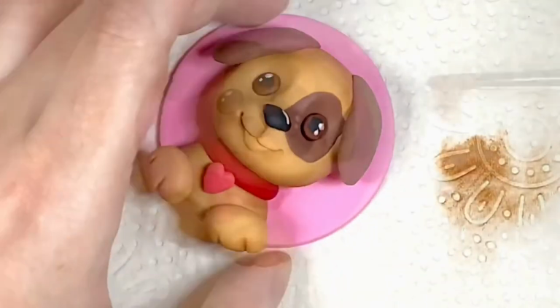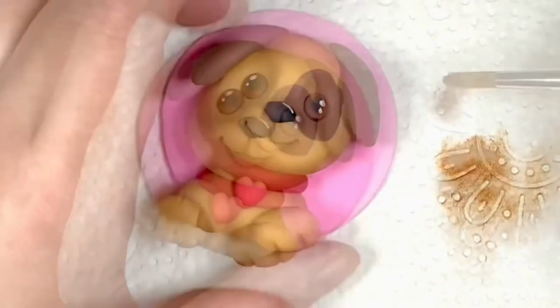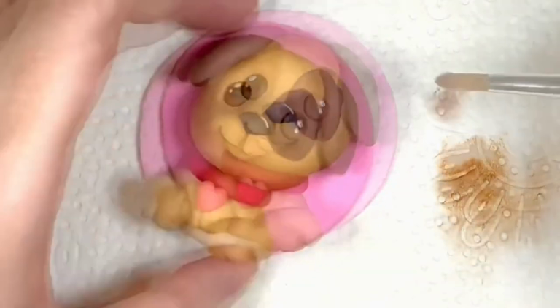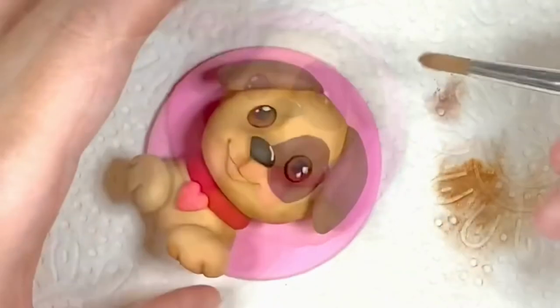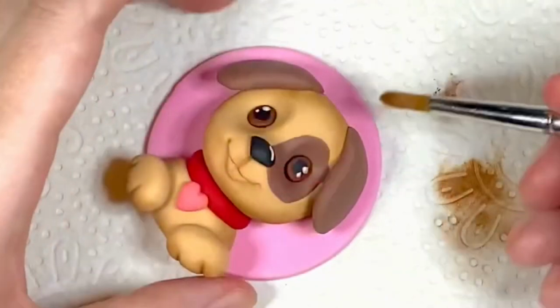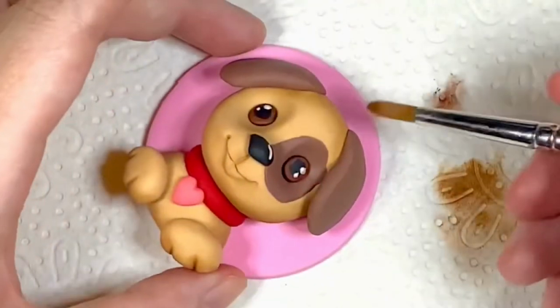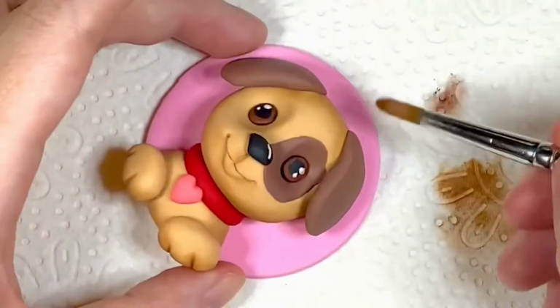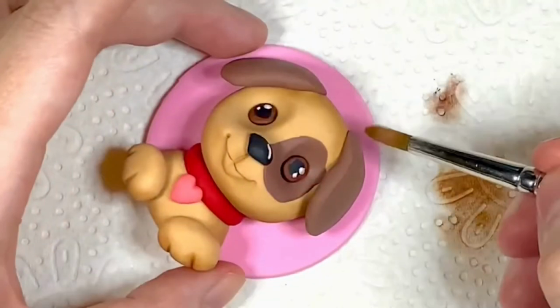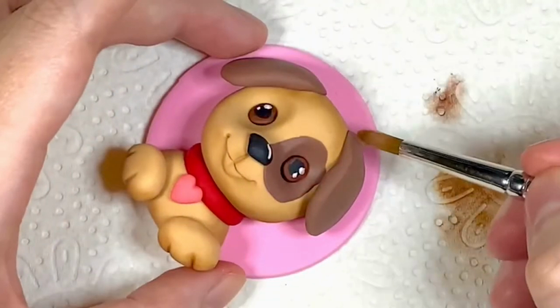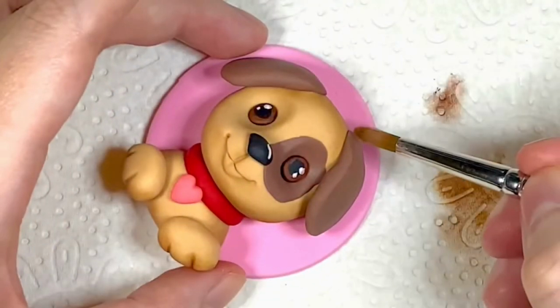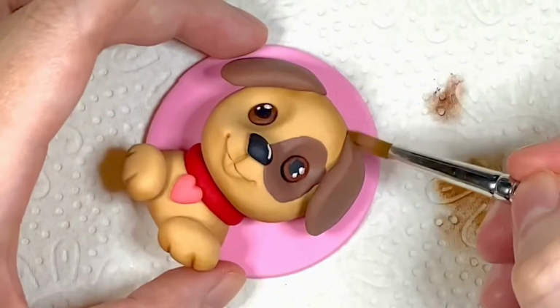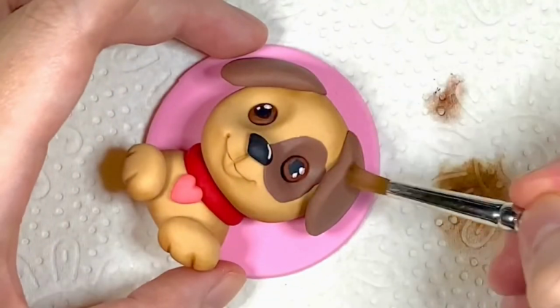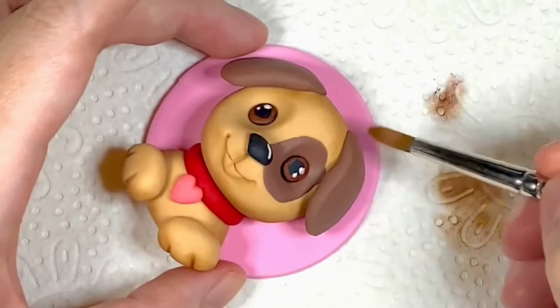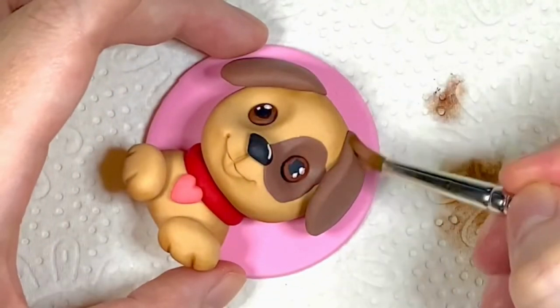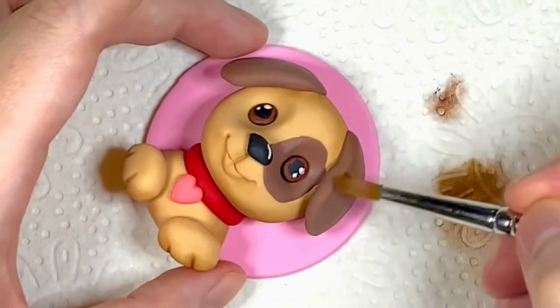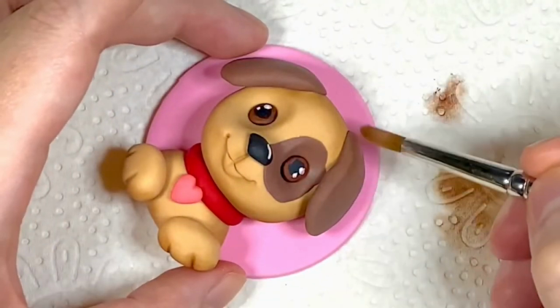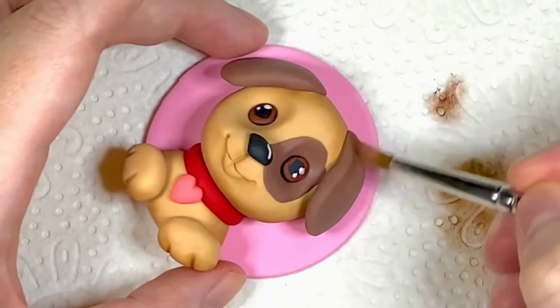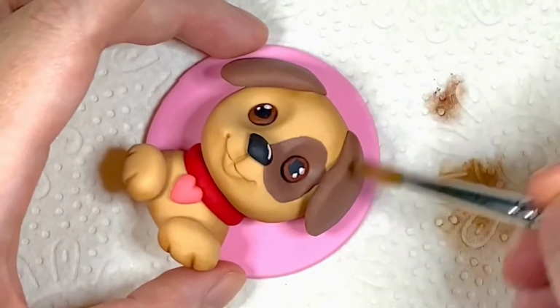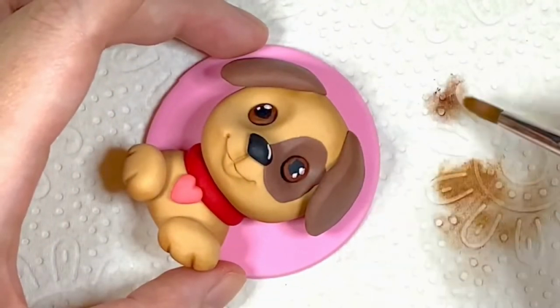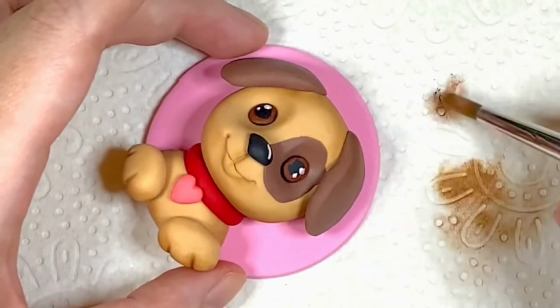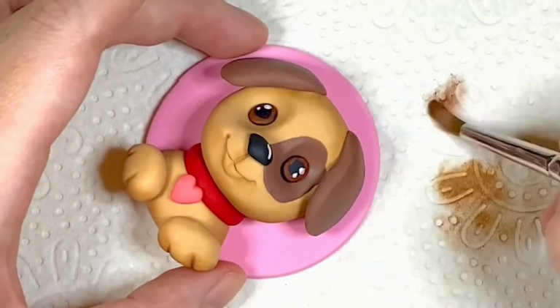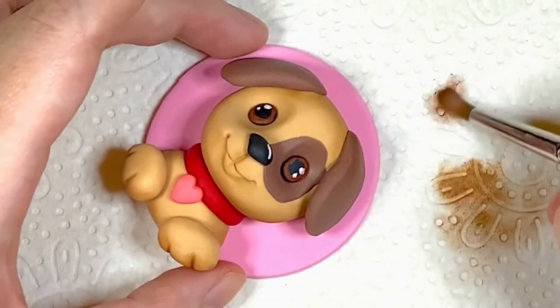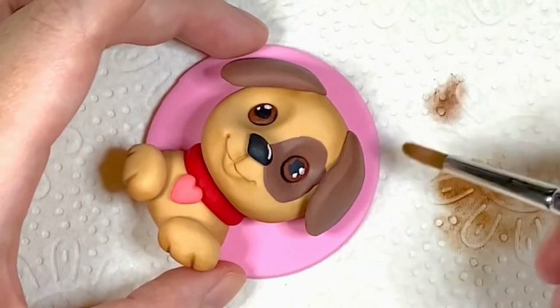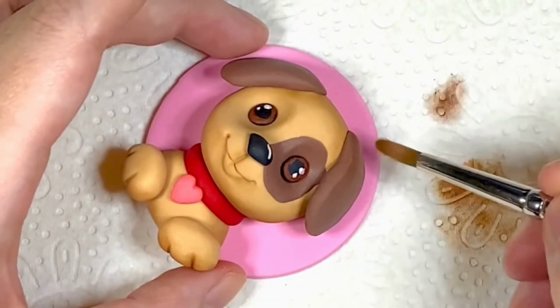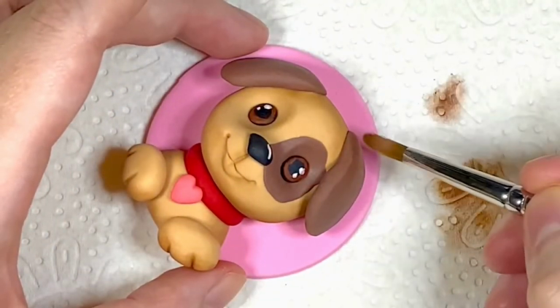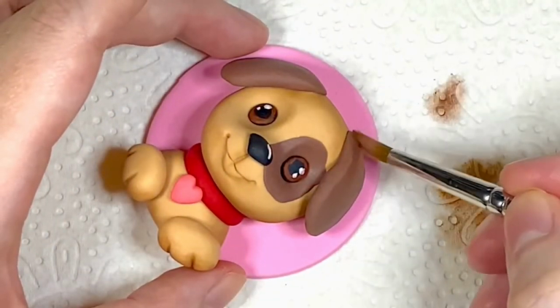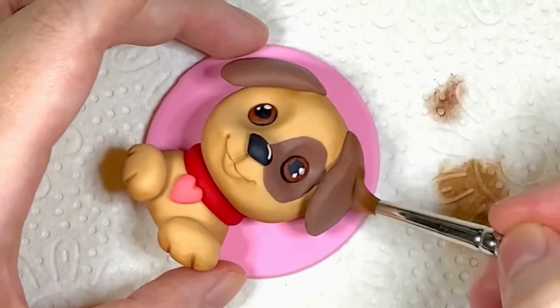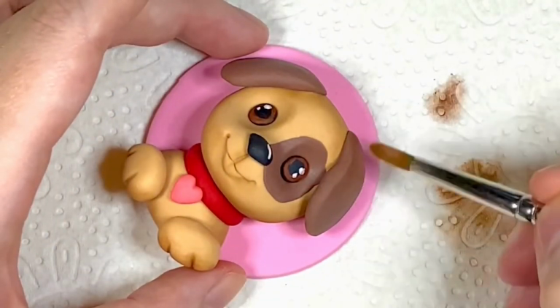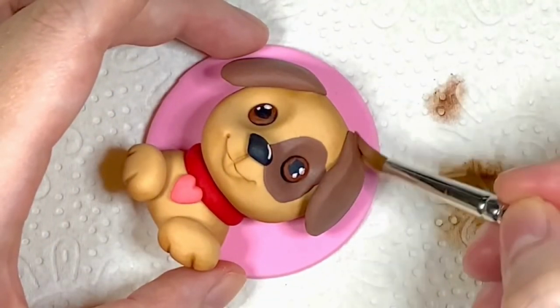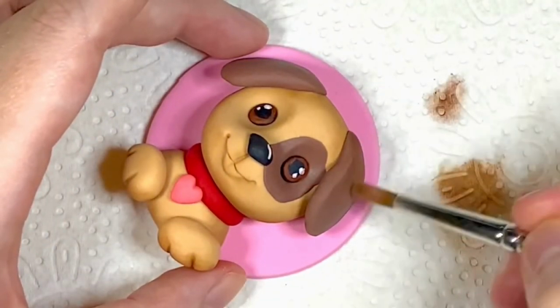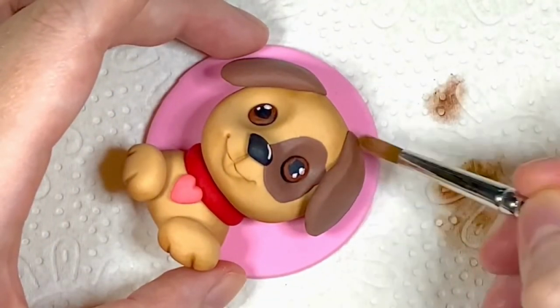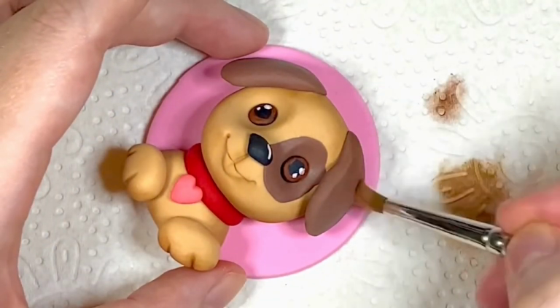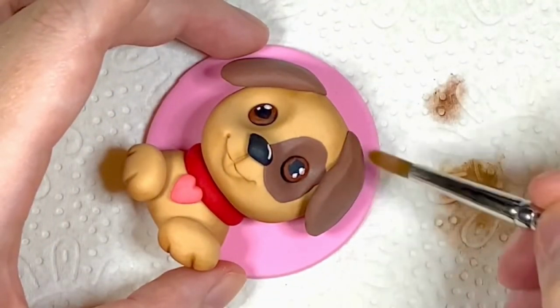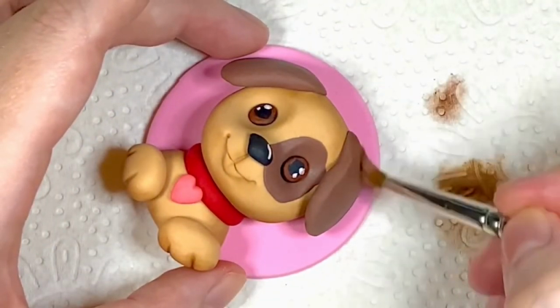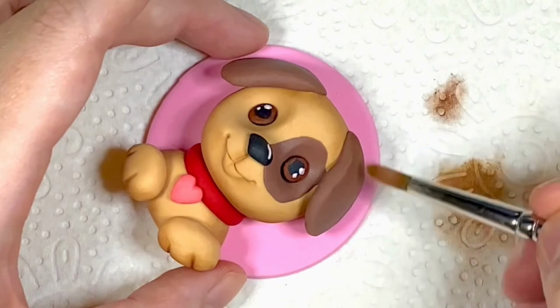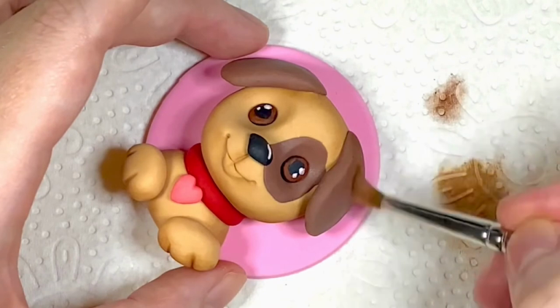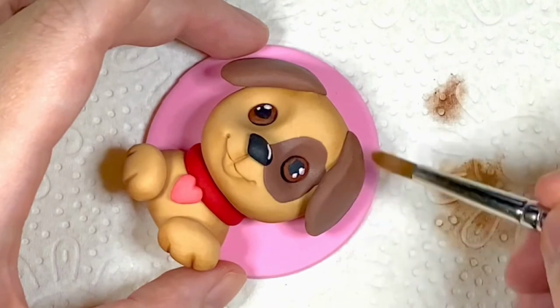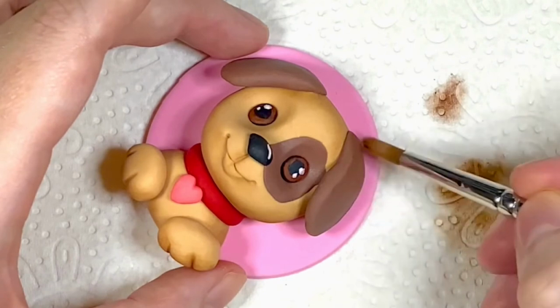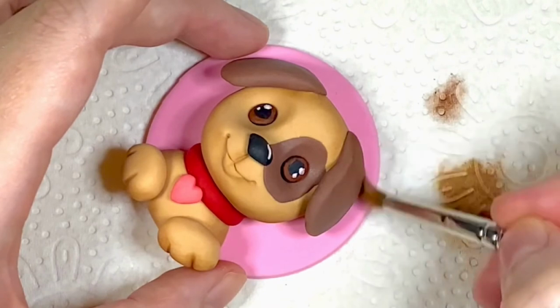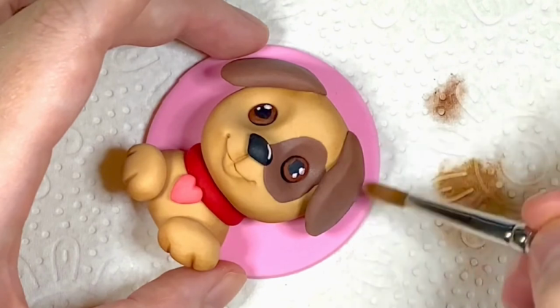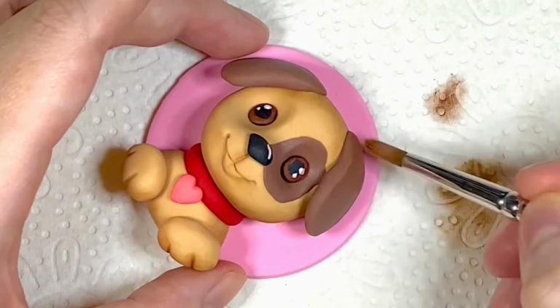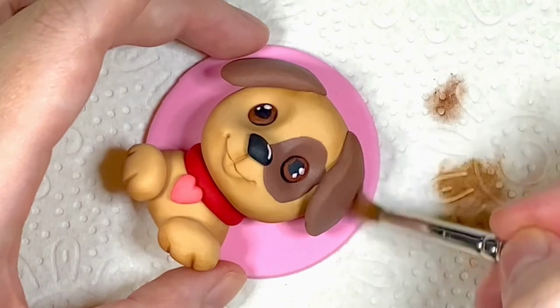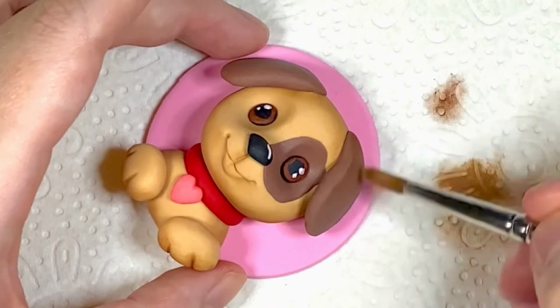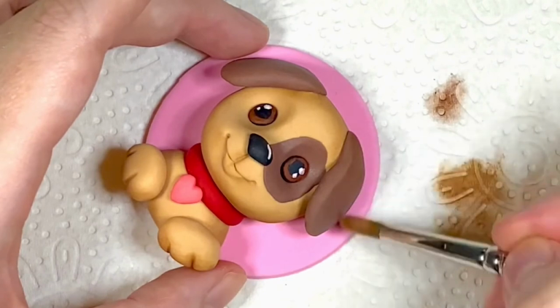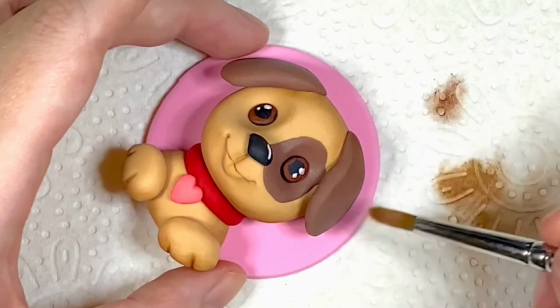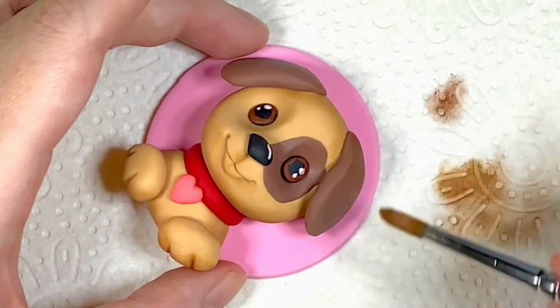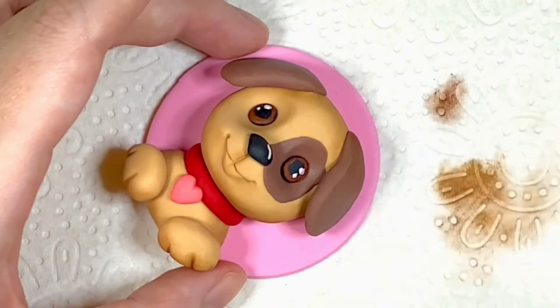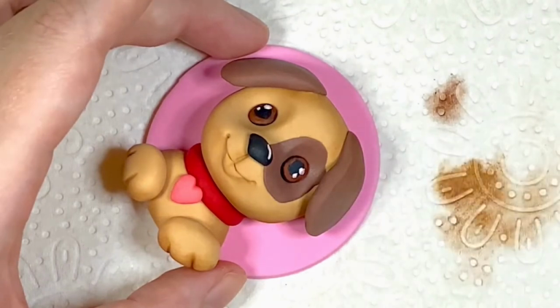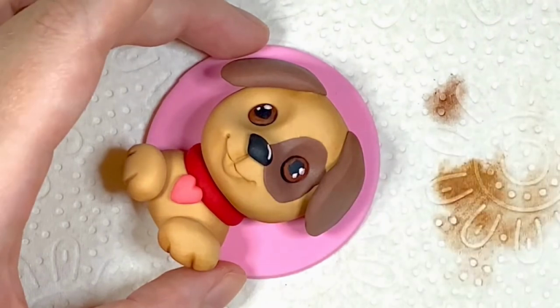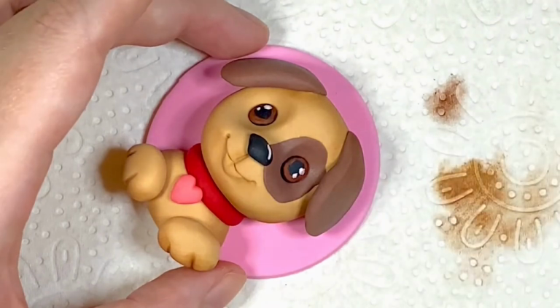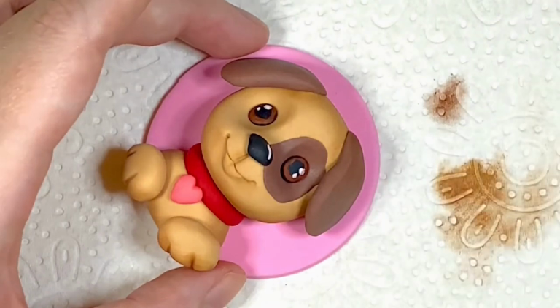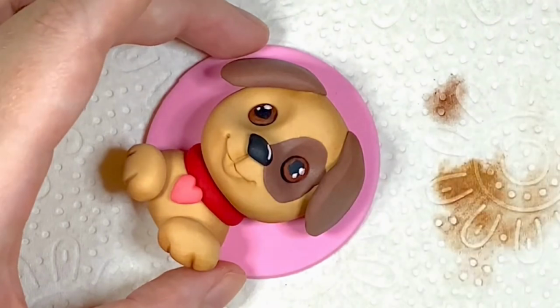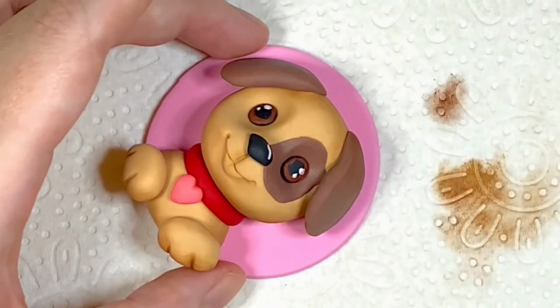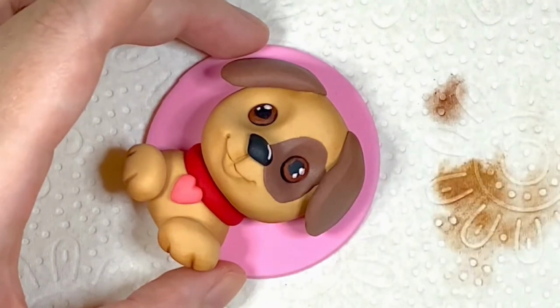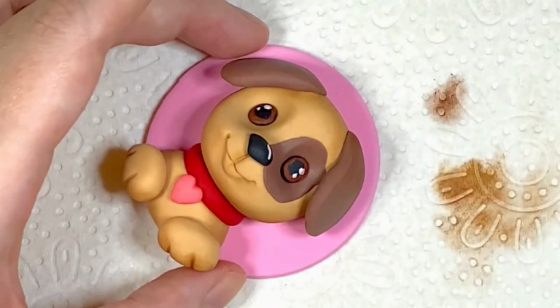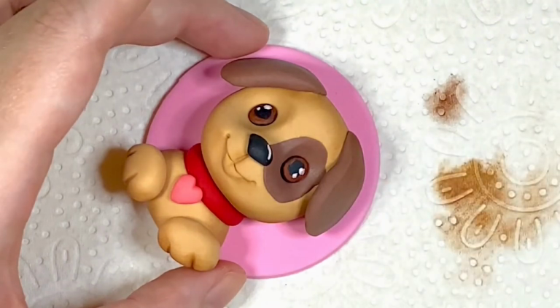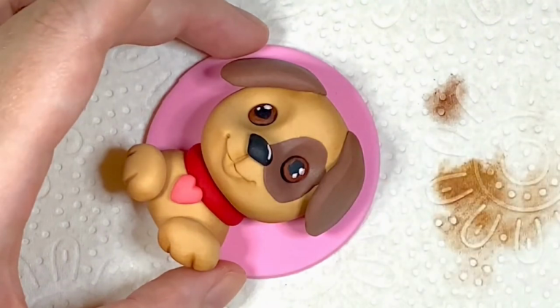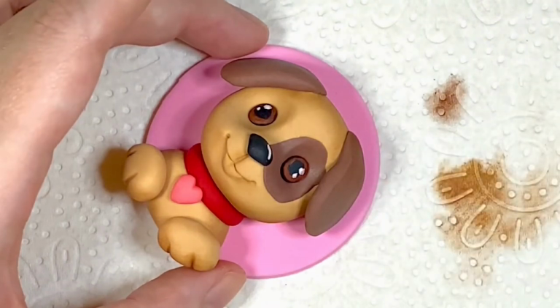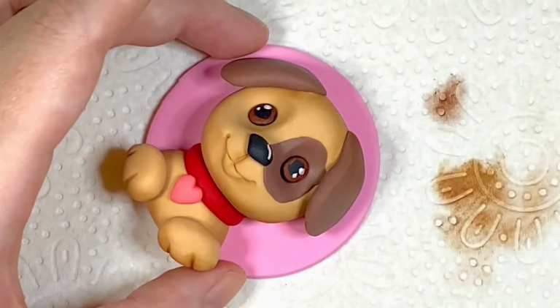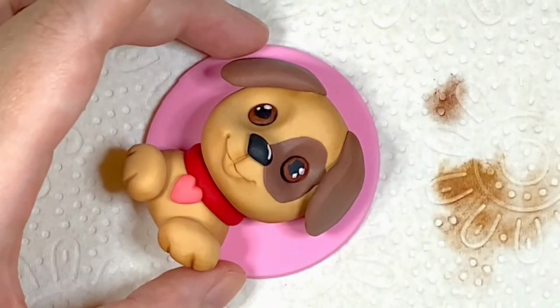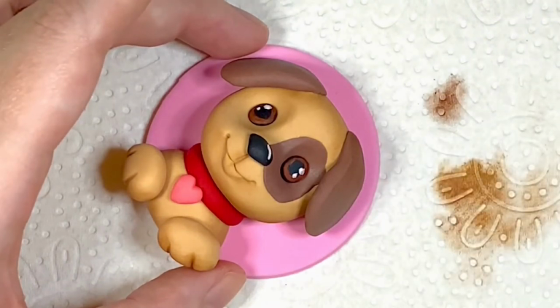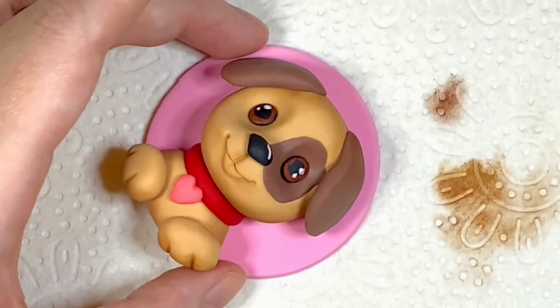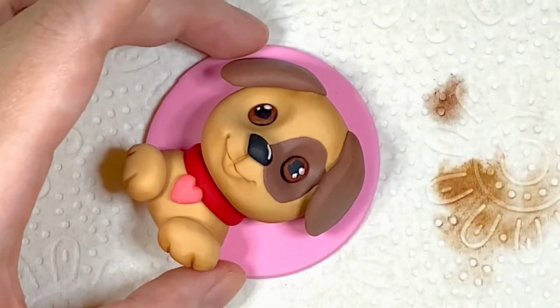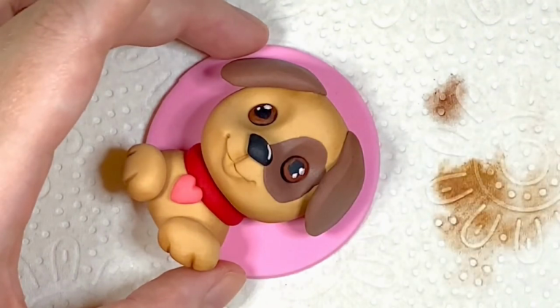I'm now using the Magic Colours chocolate dust colour to go over the top of his ears and then a little bit around his eye.